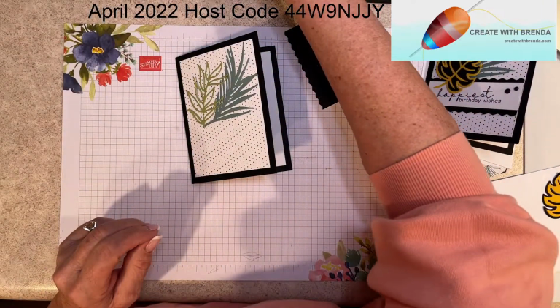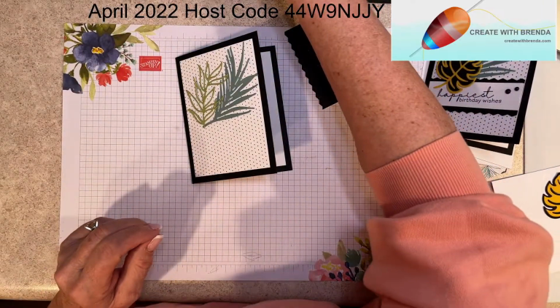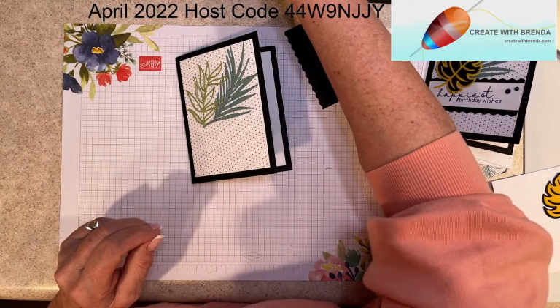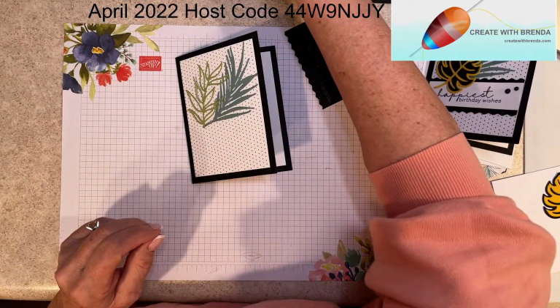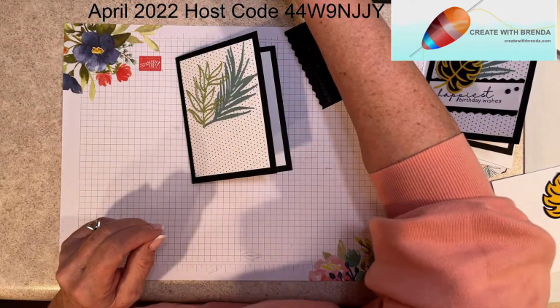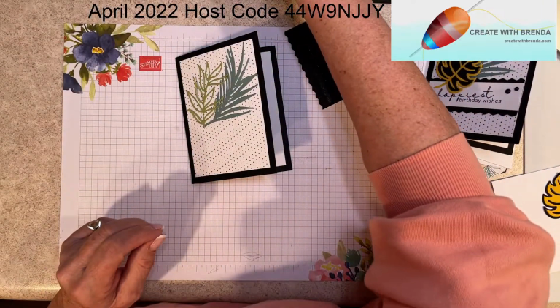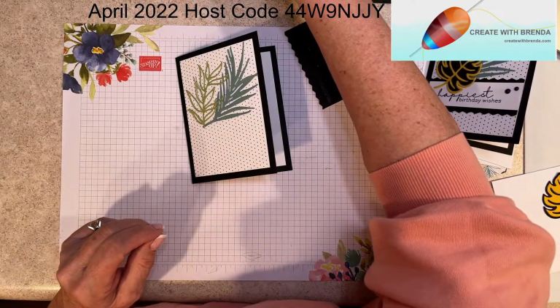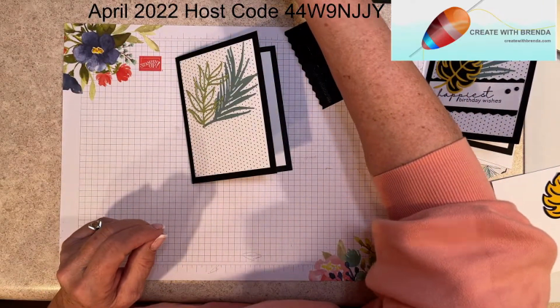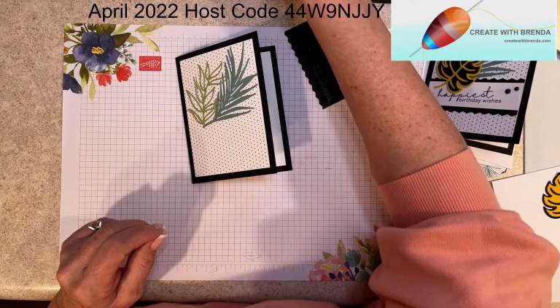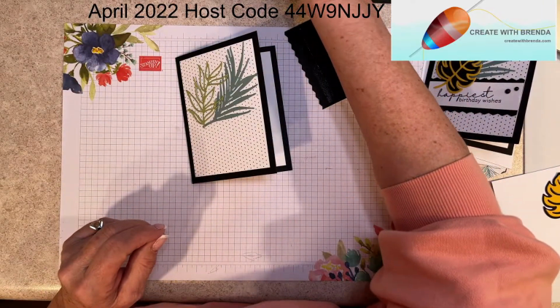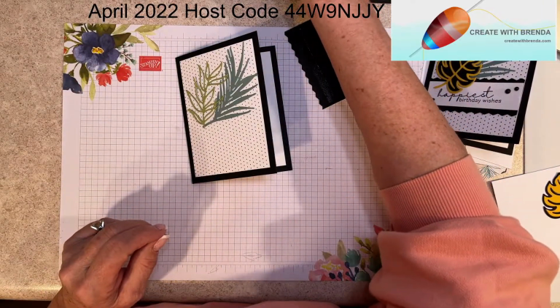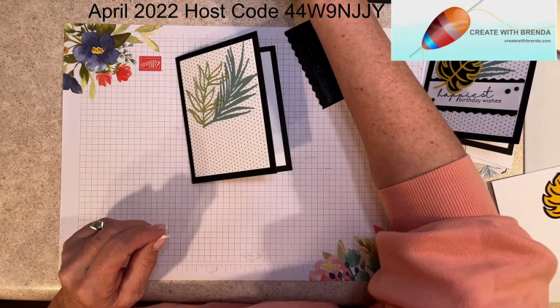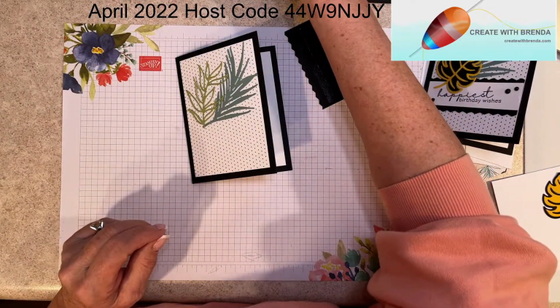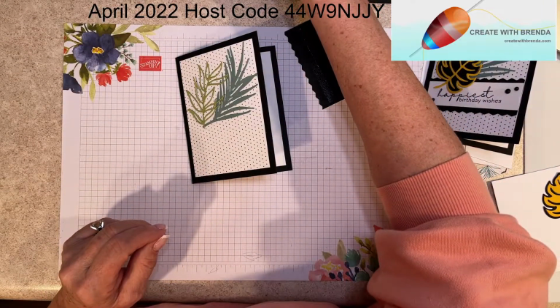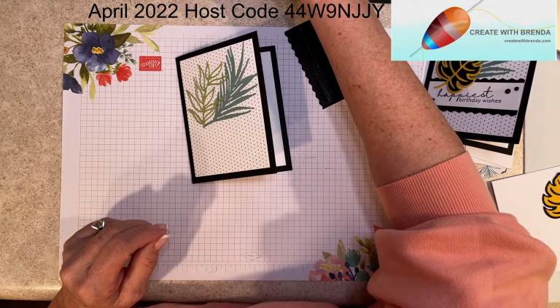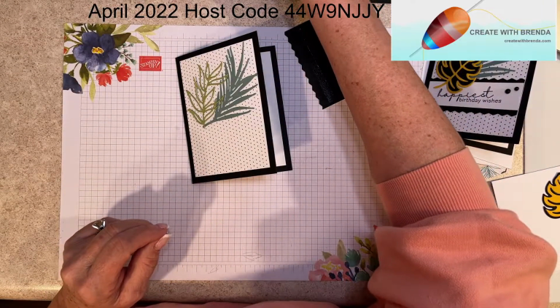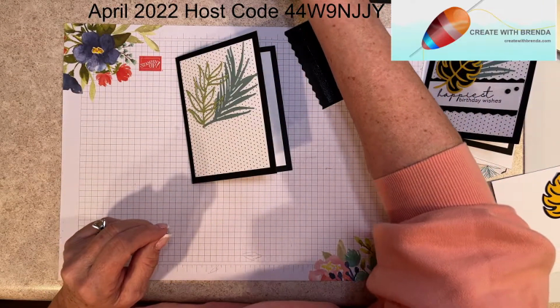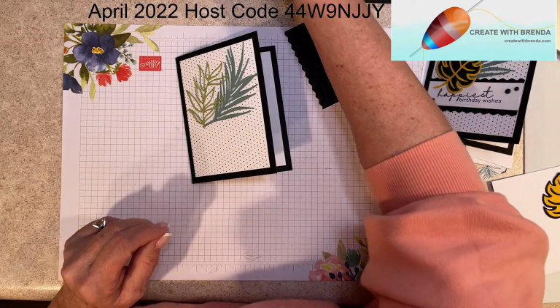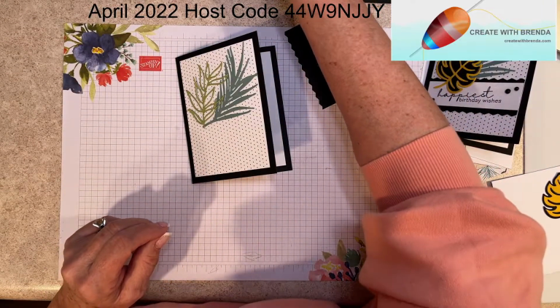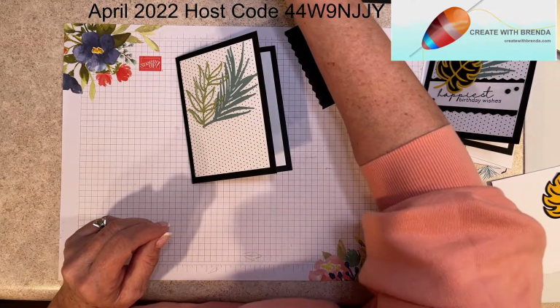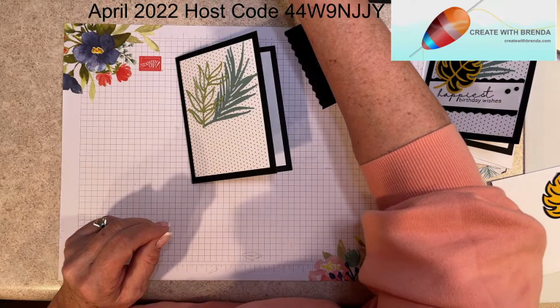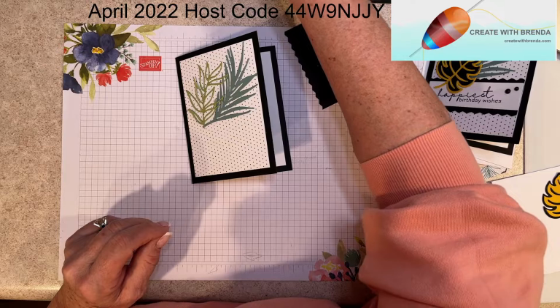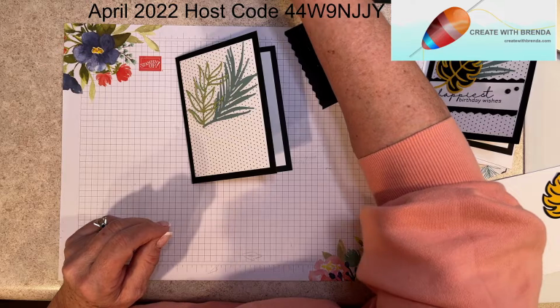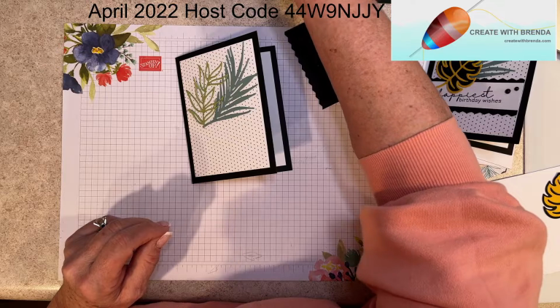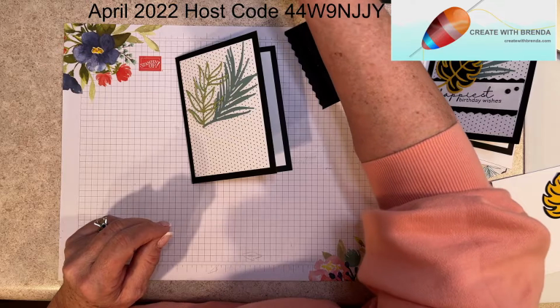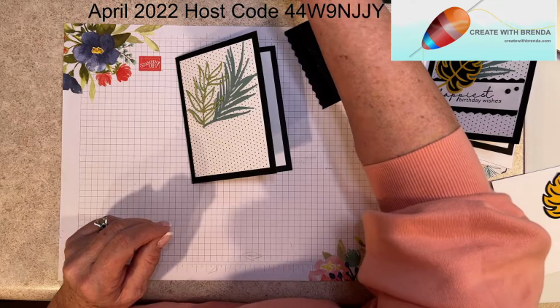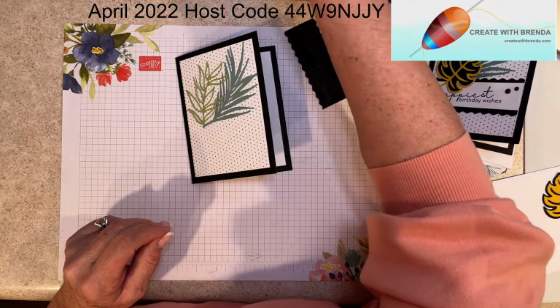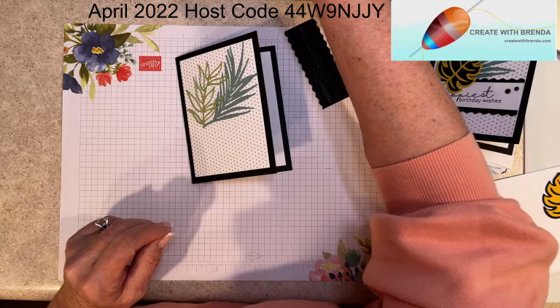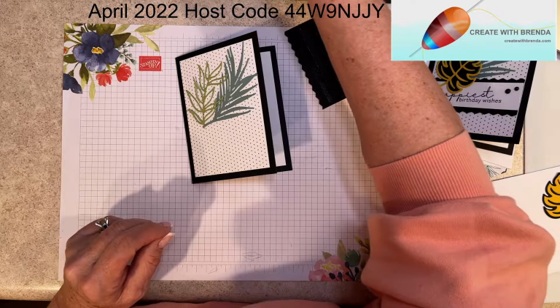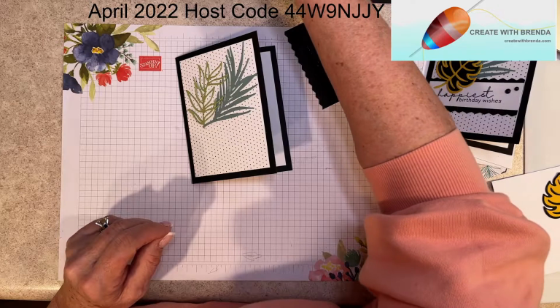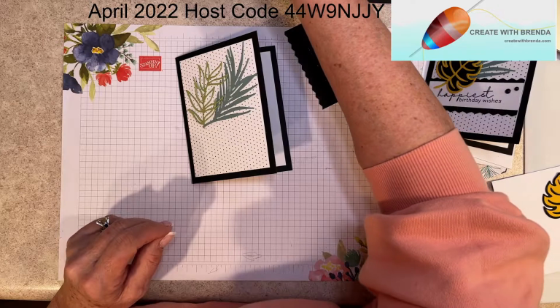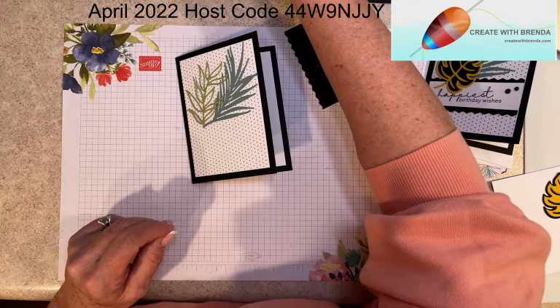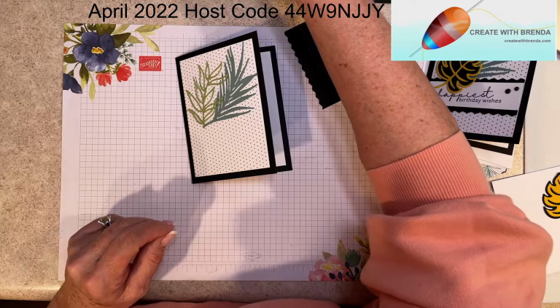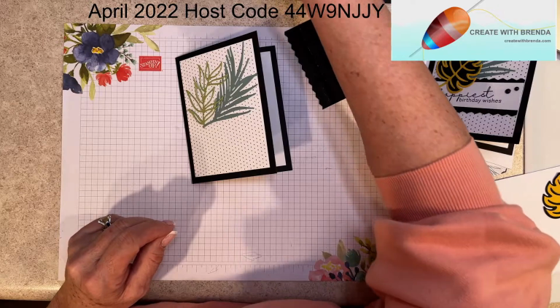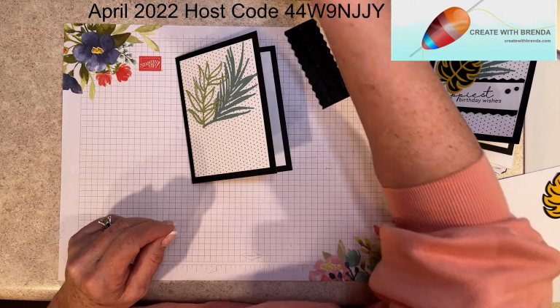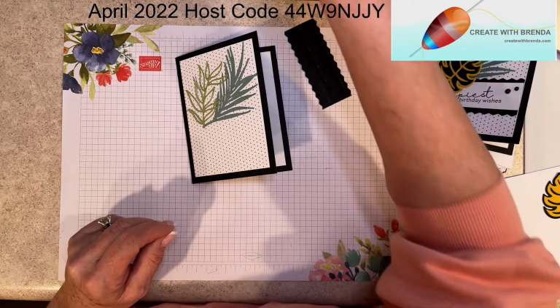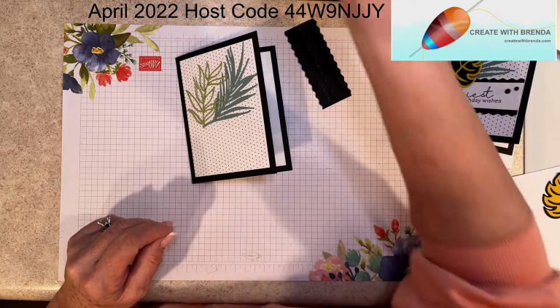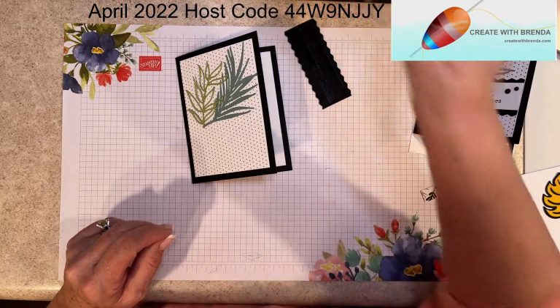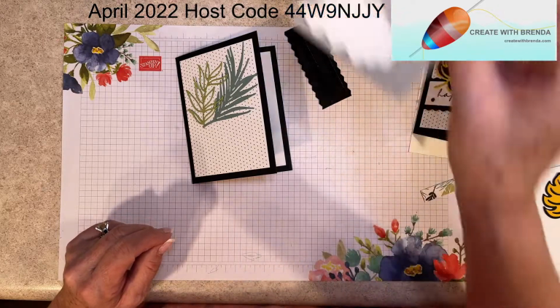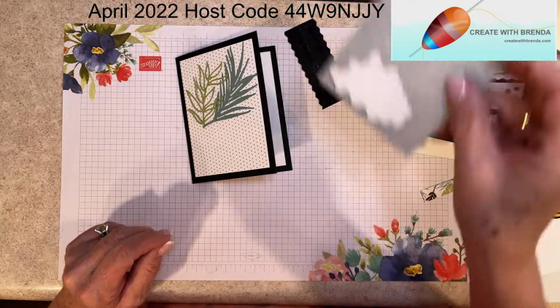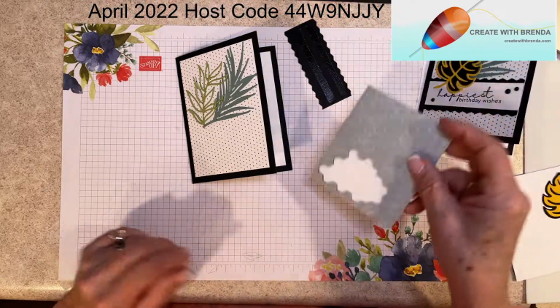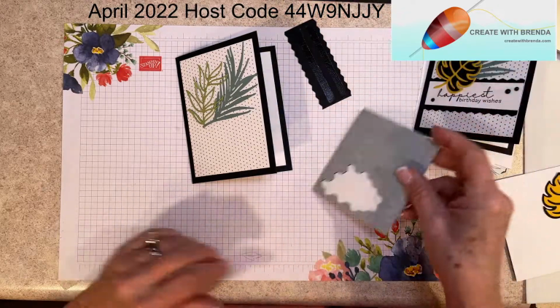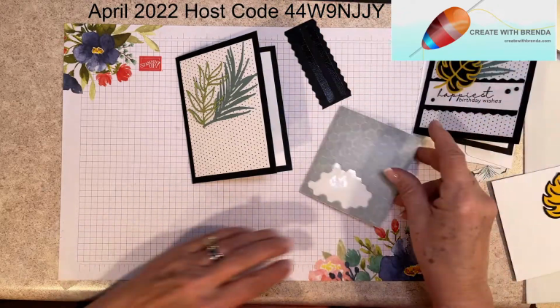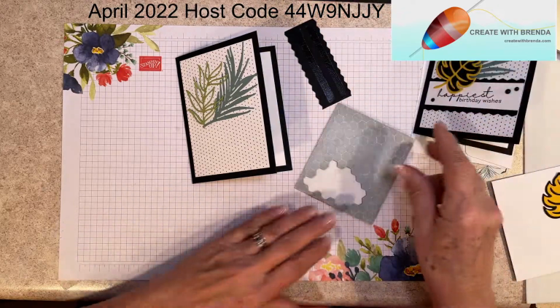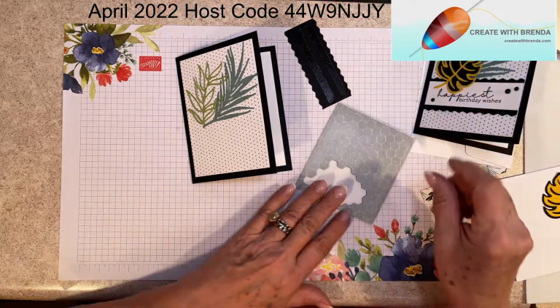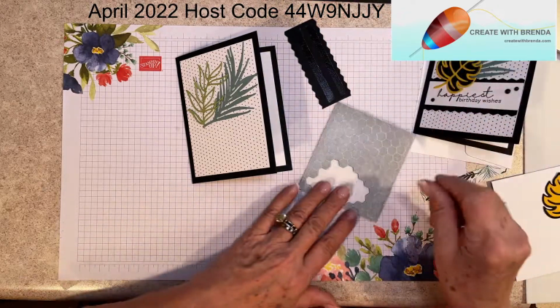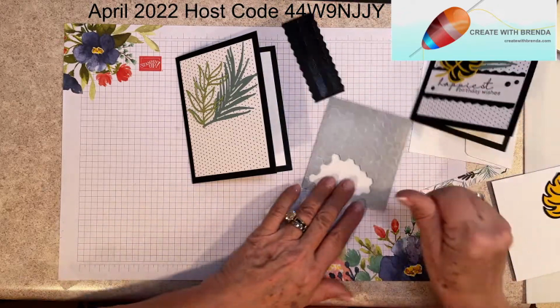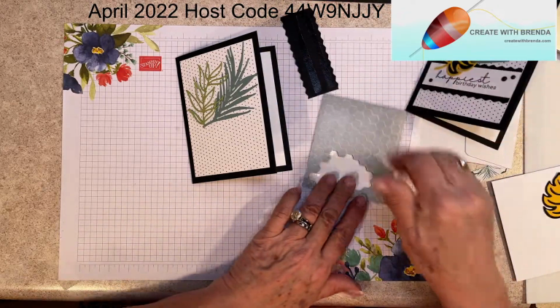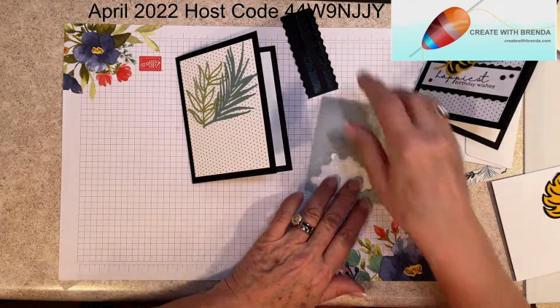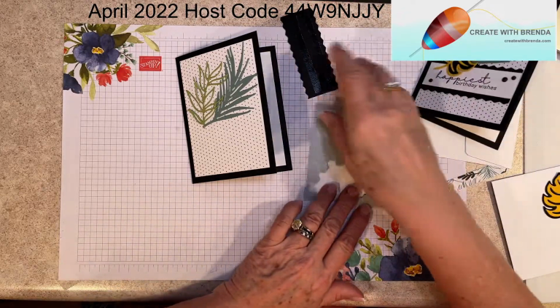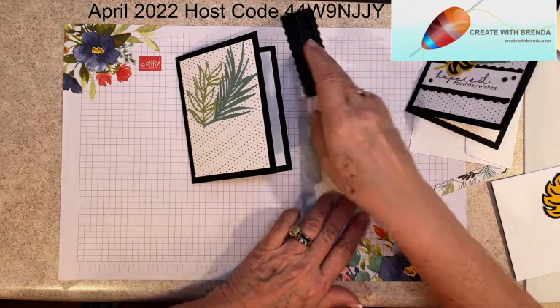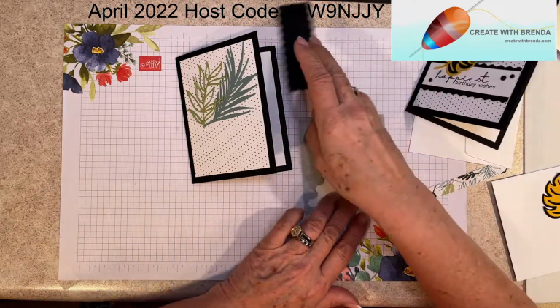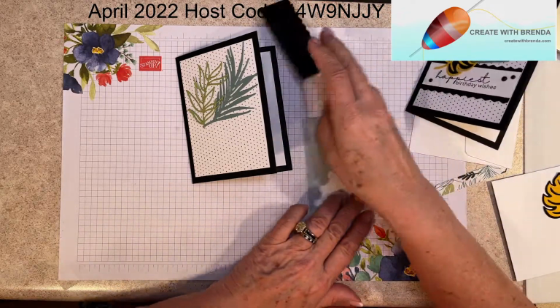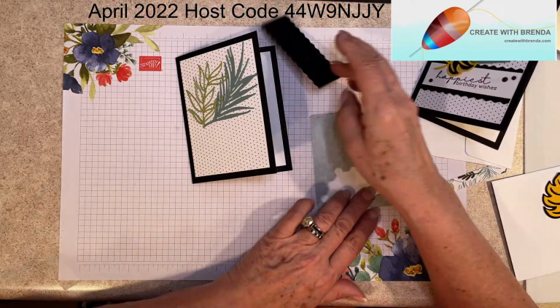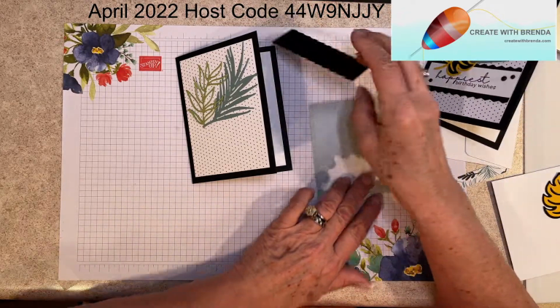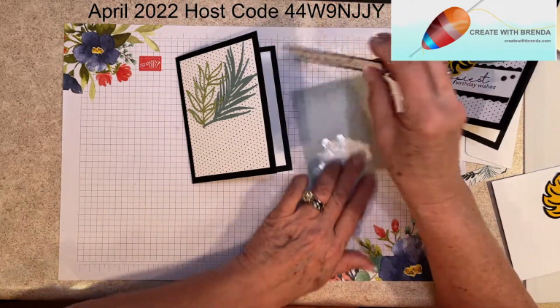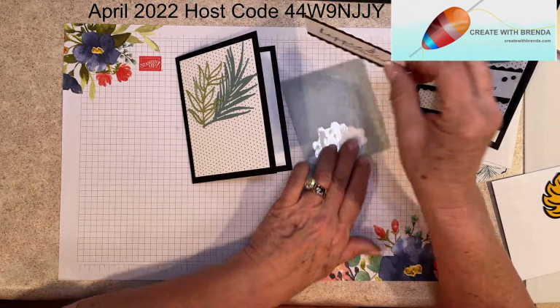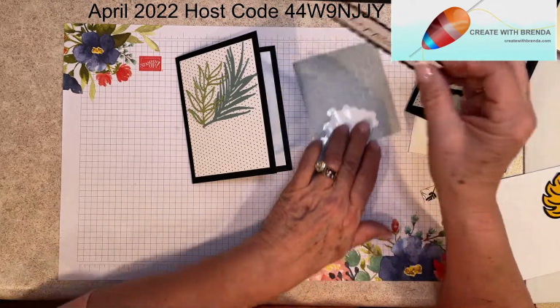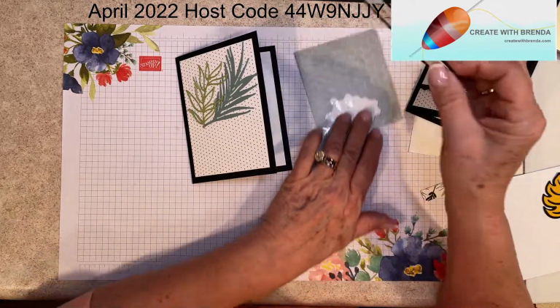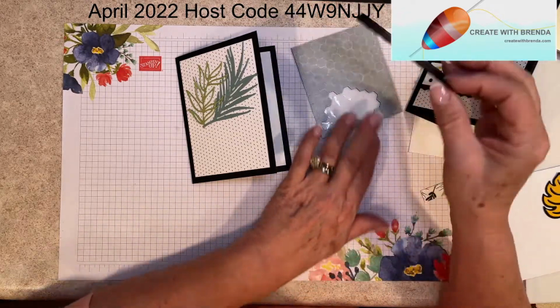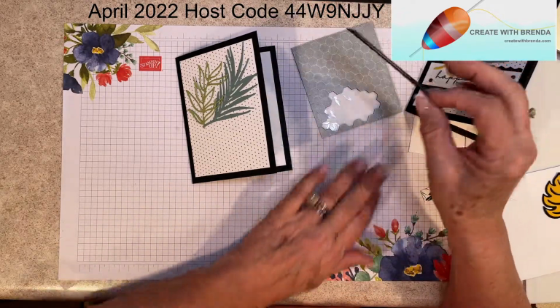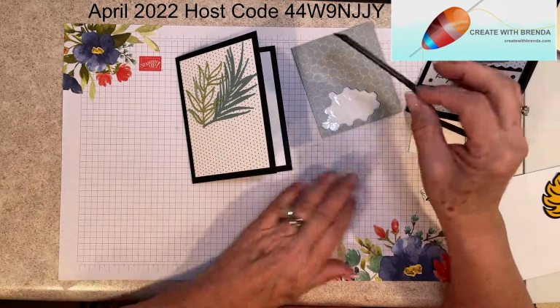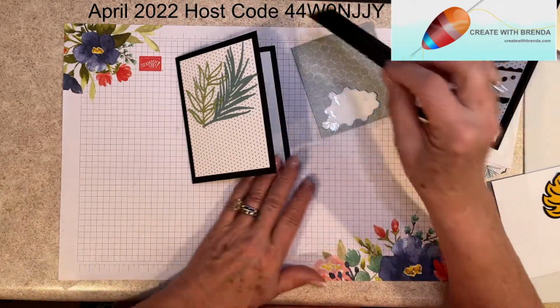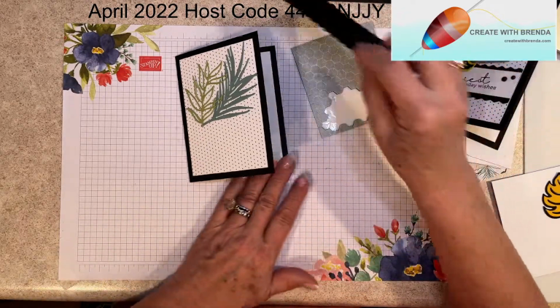I'm going to use the black dimensionals — that'll work perfectly here.